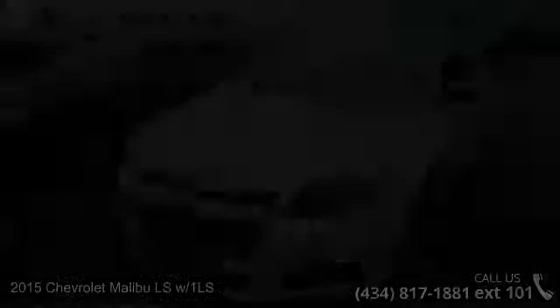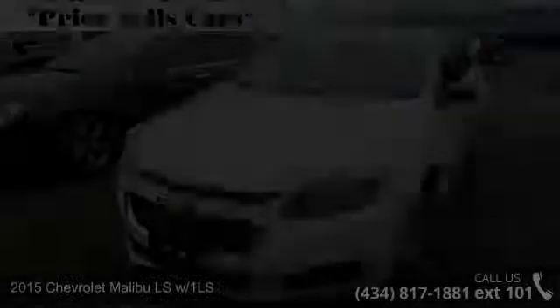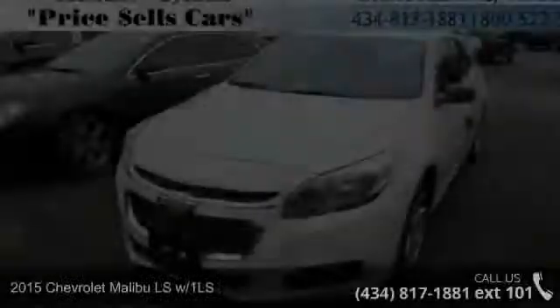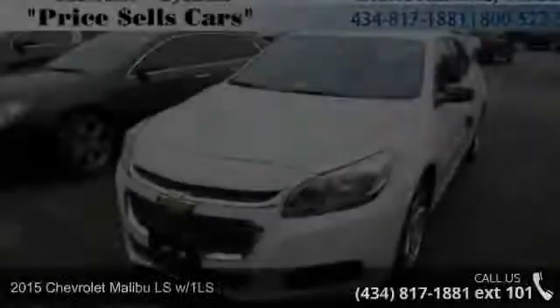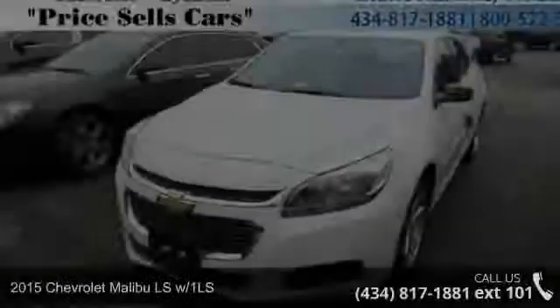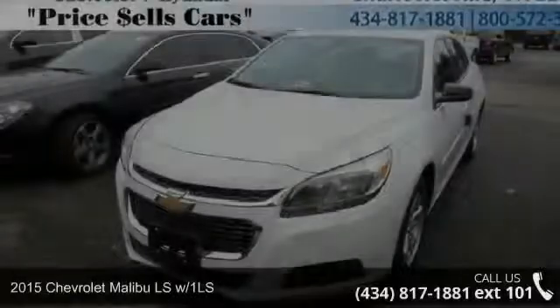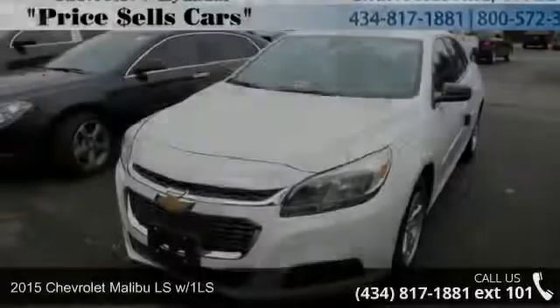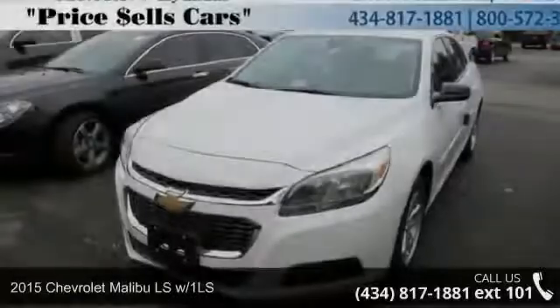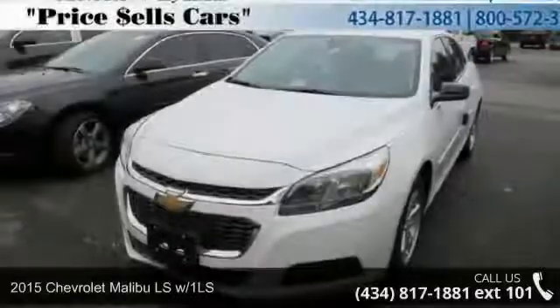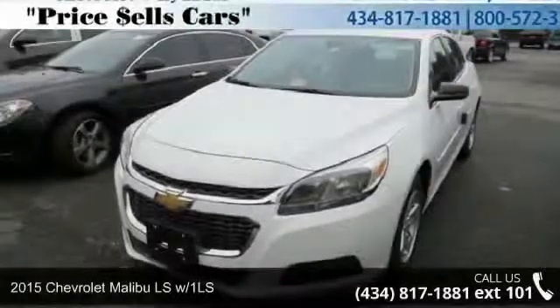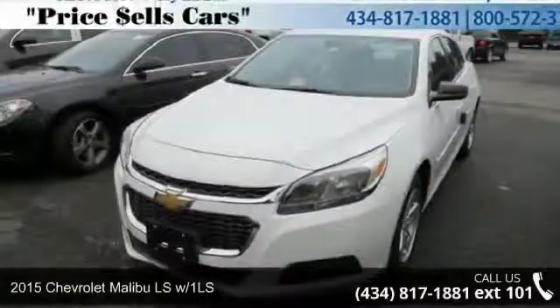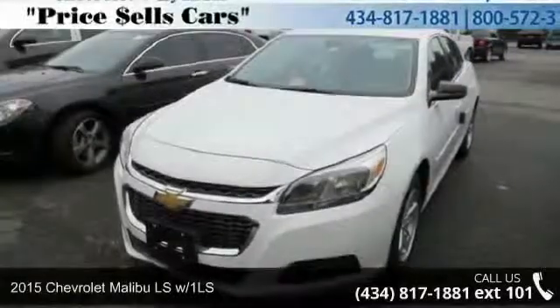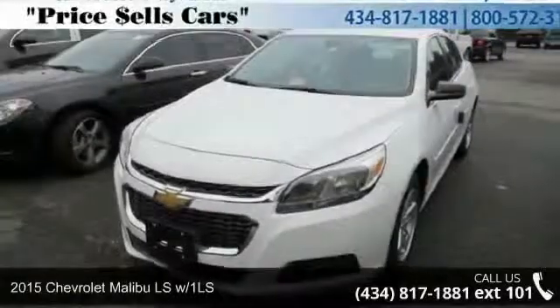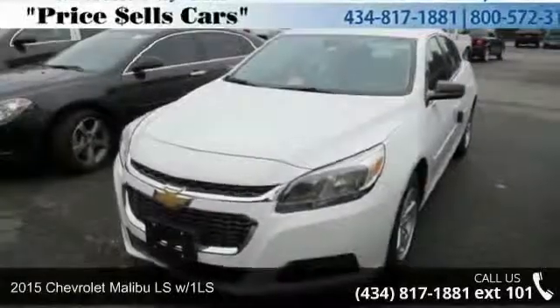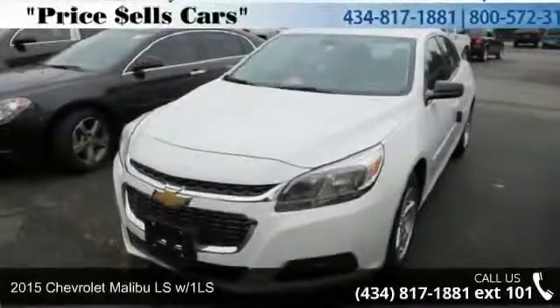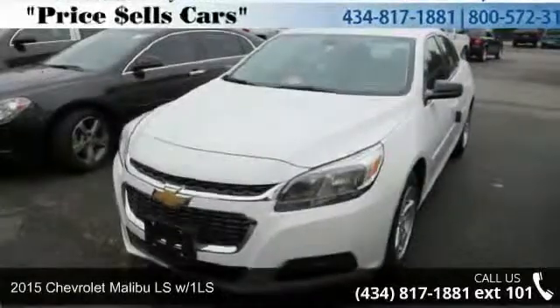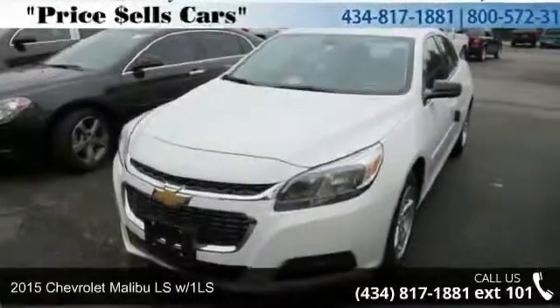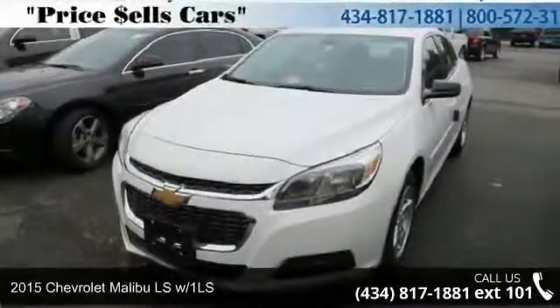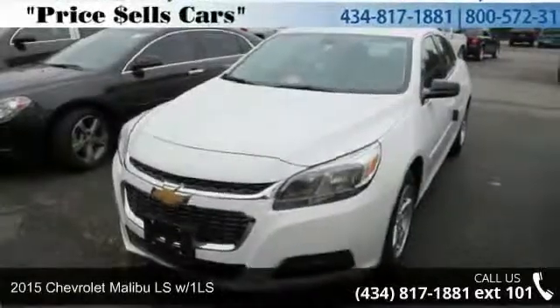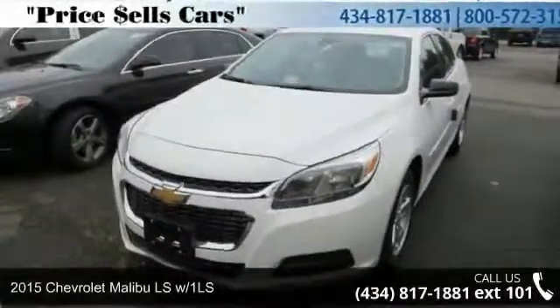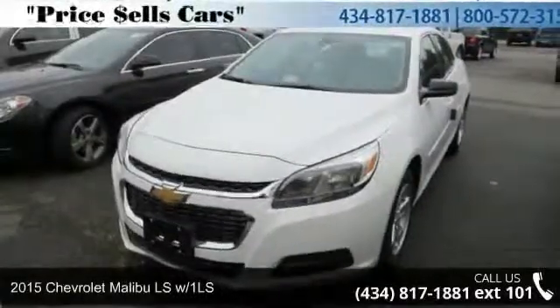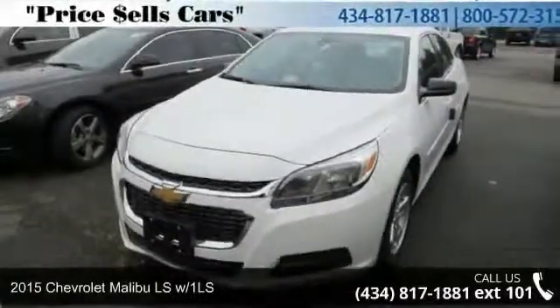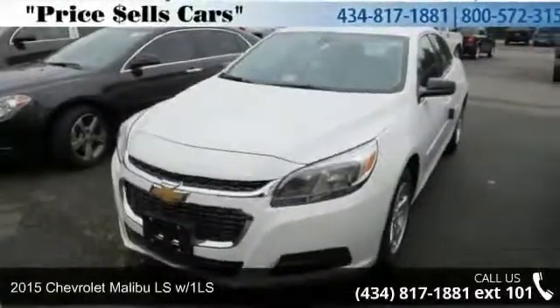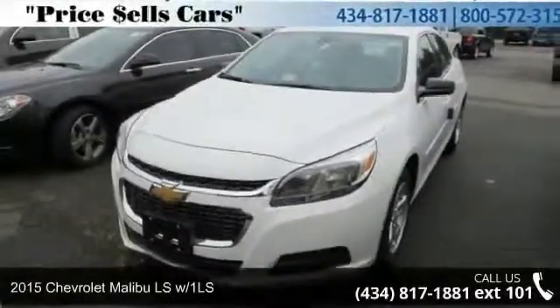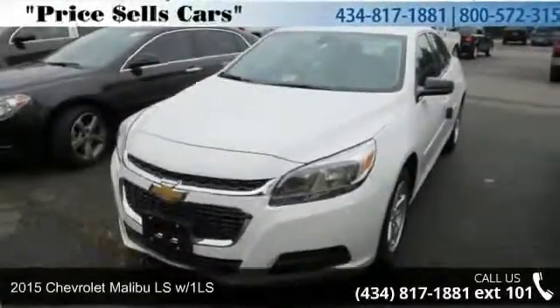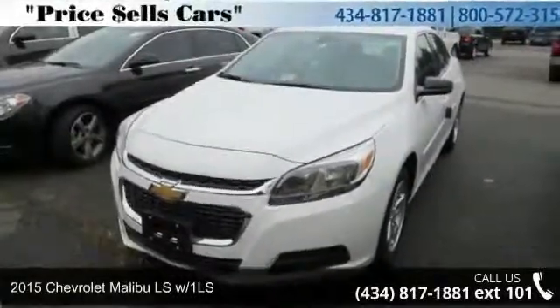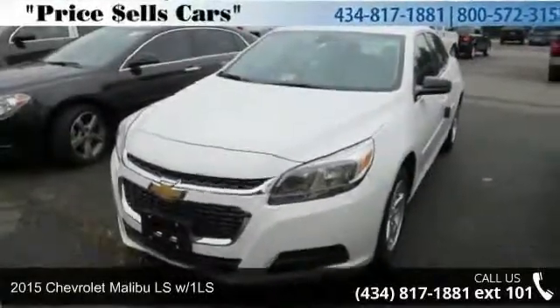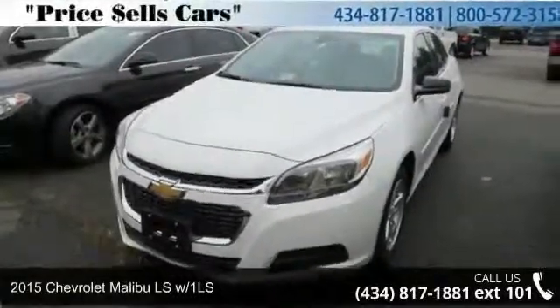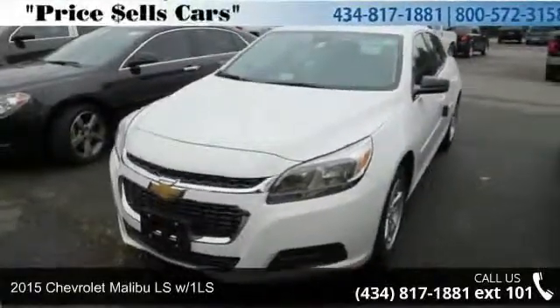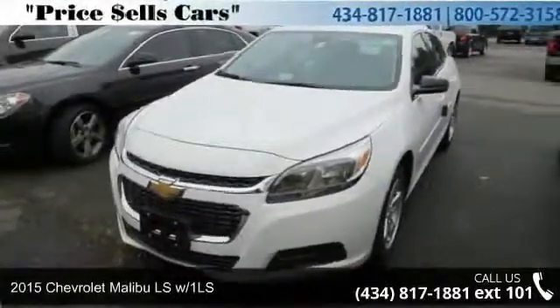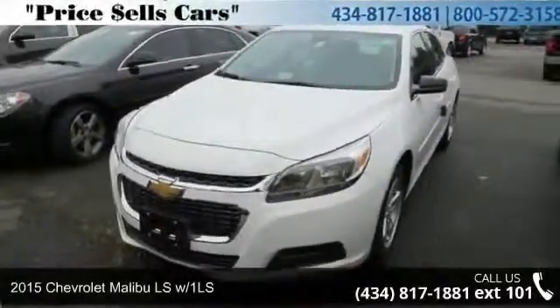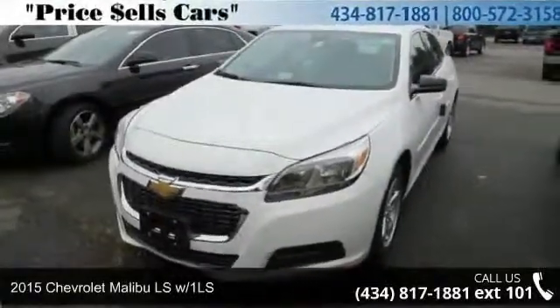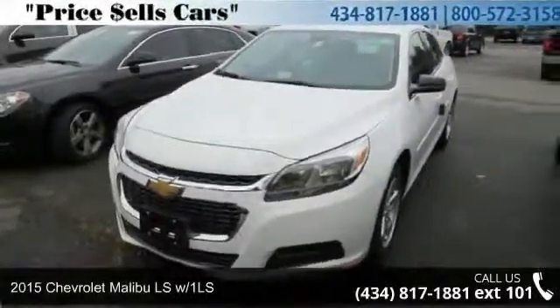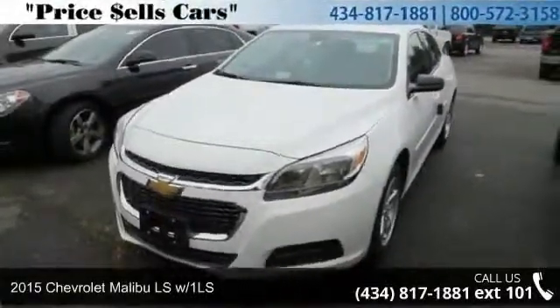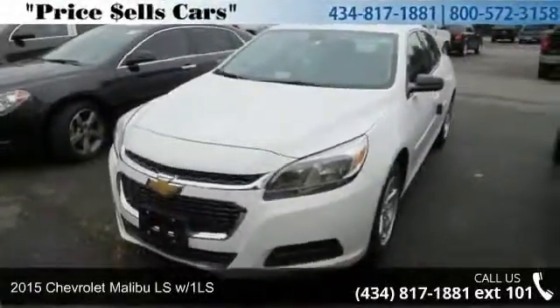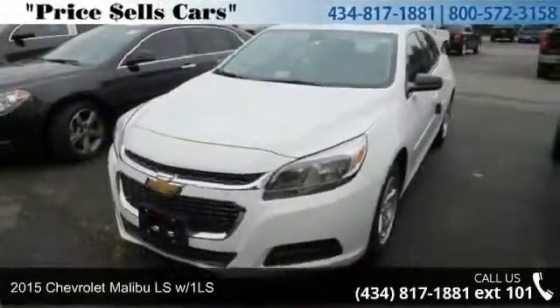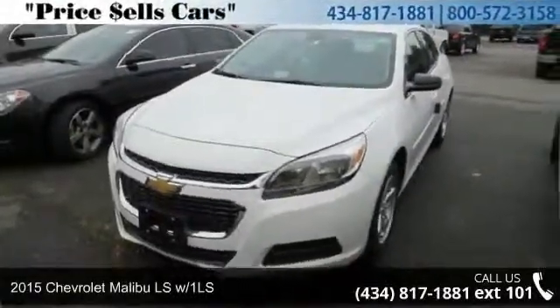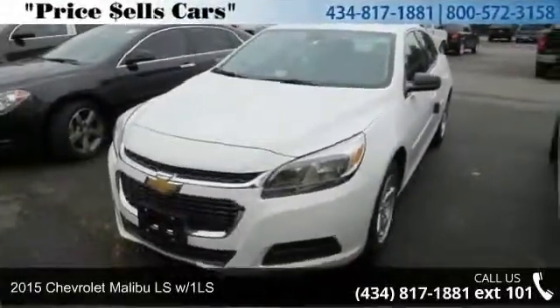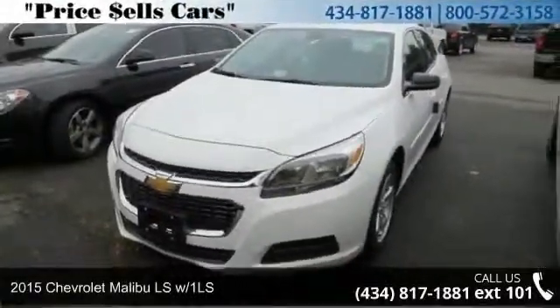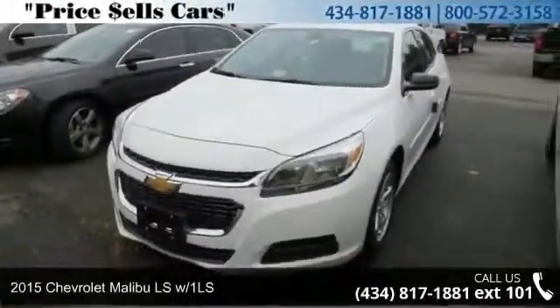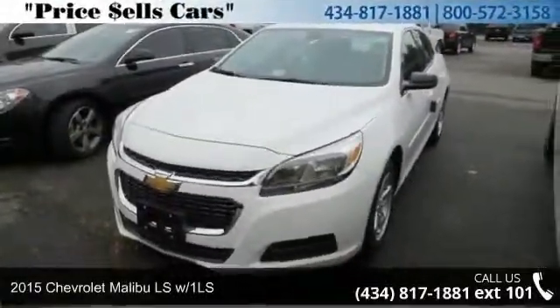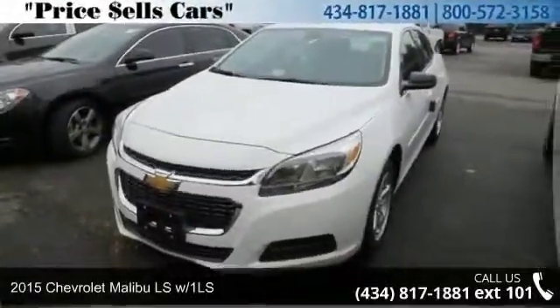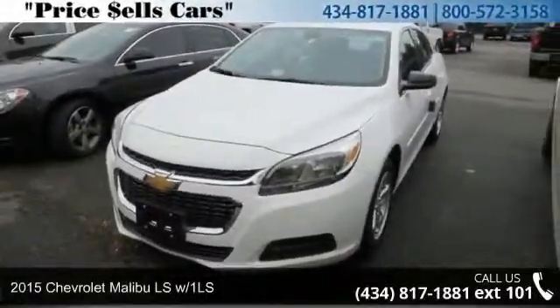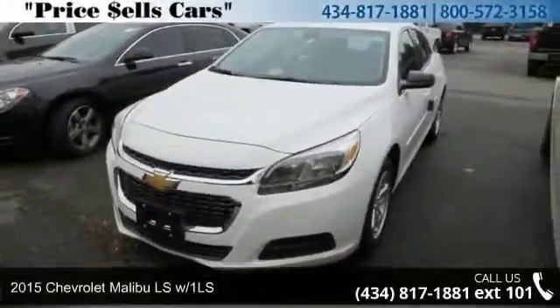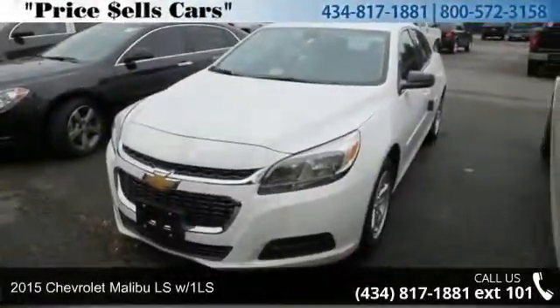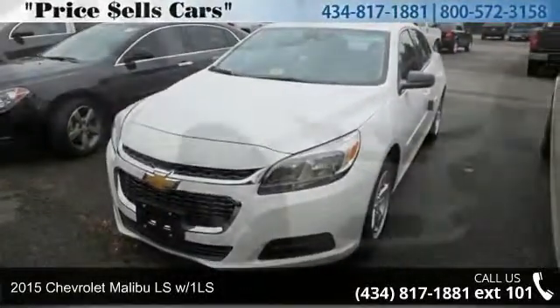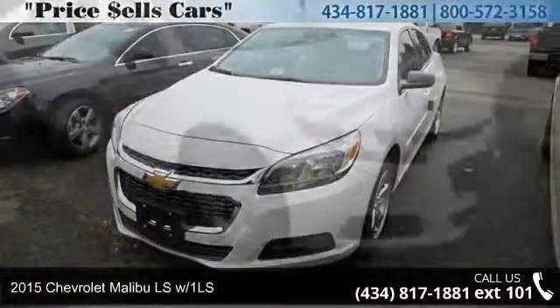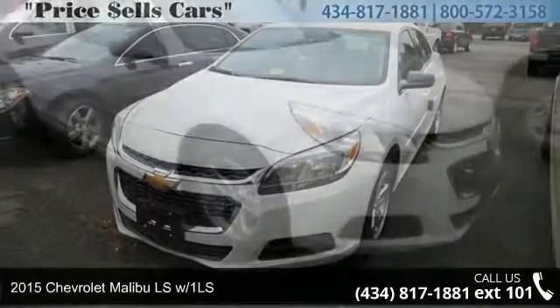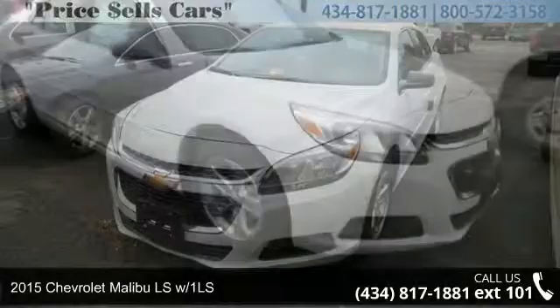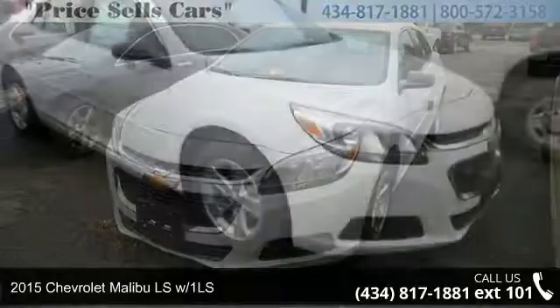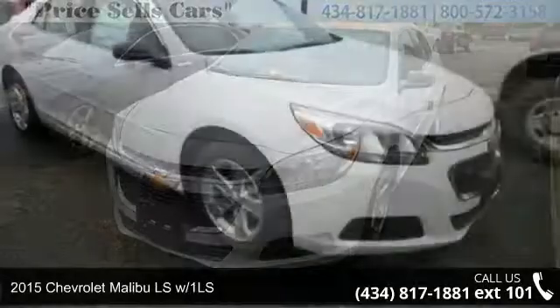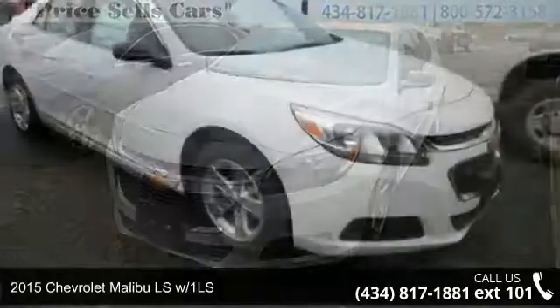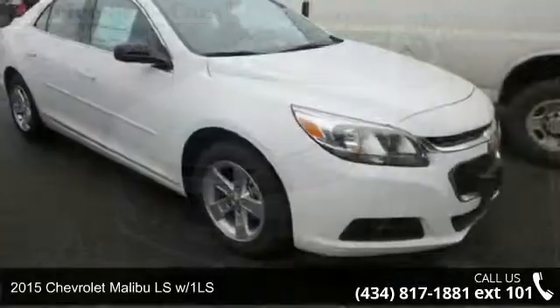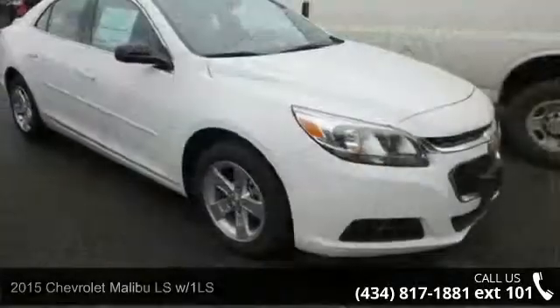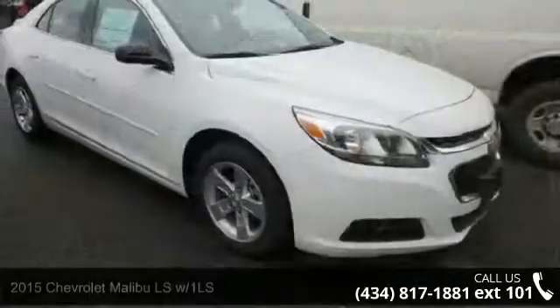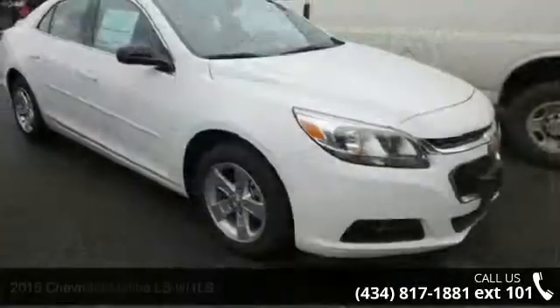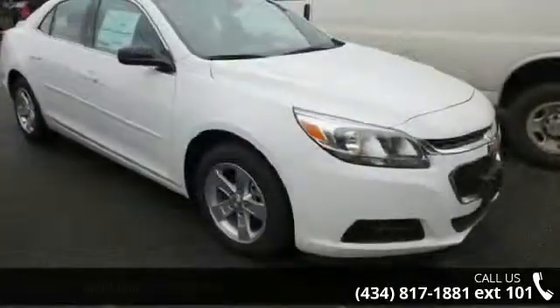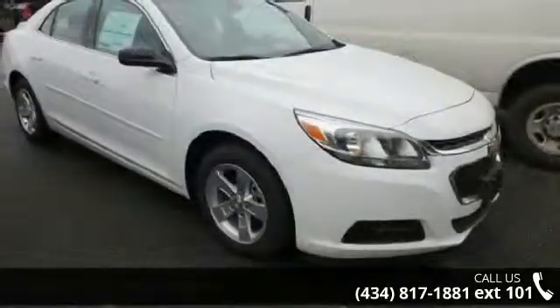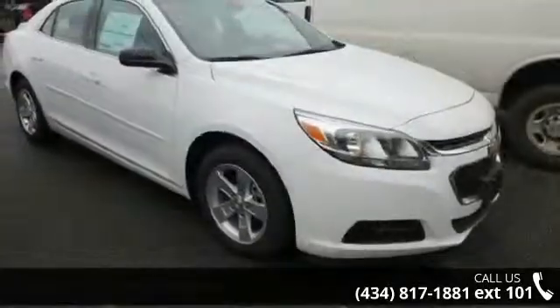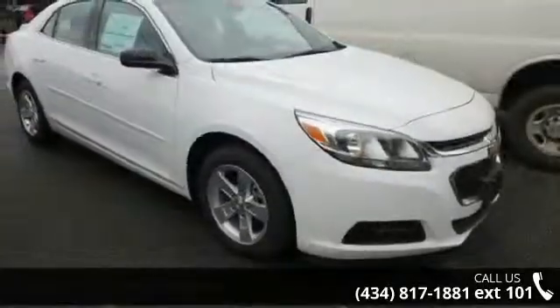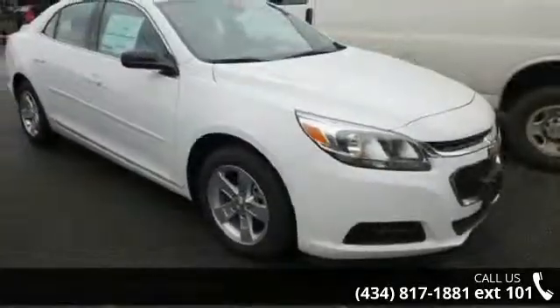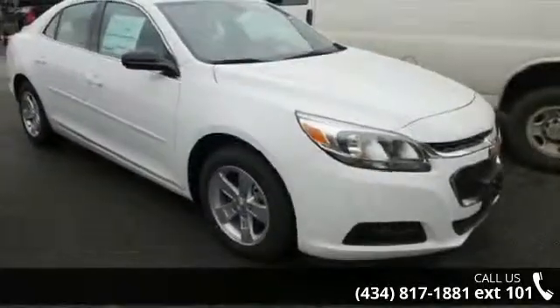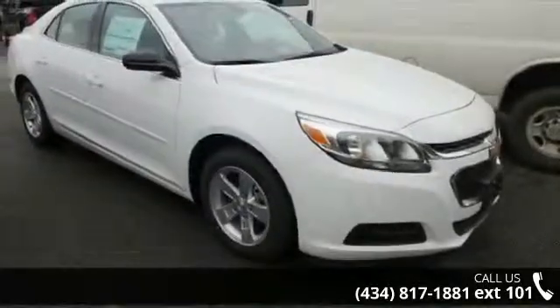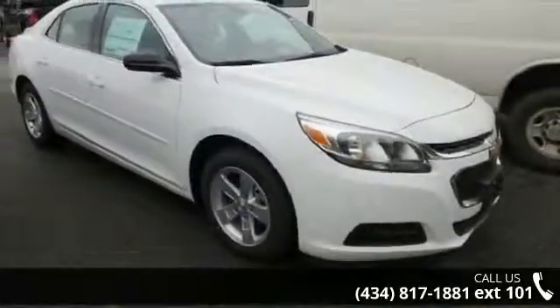Step into the 2015 Chevrolet Malibu. If you are looking for a first-rate auto, this one could be yours today.